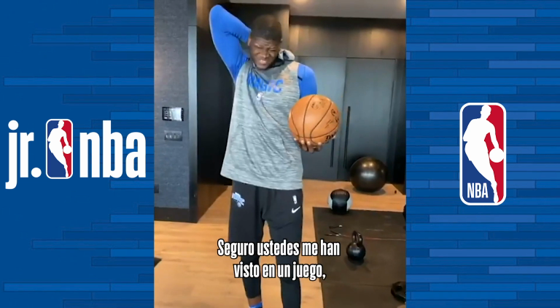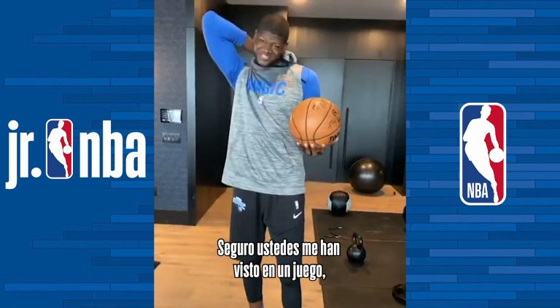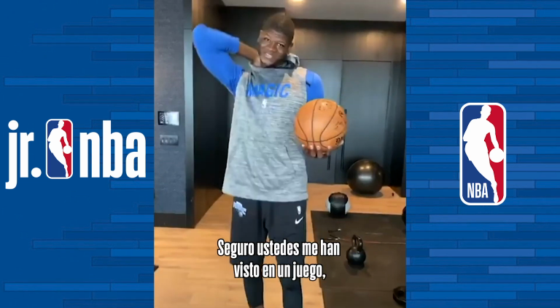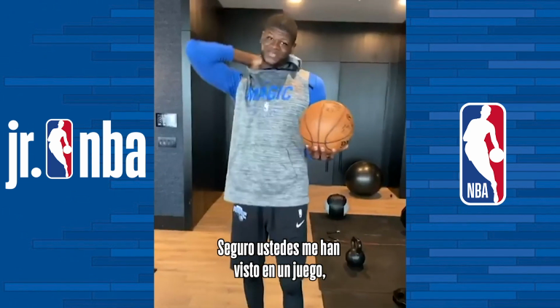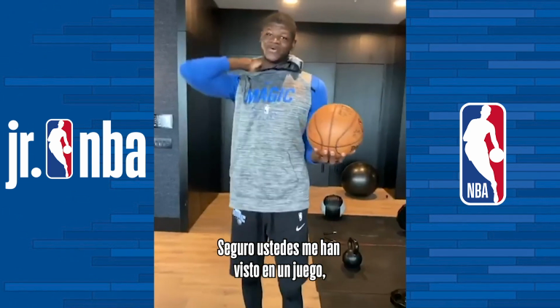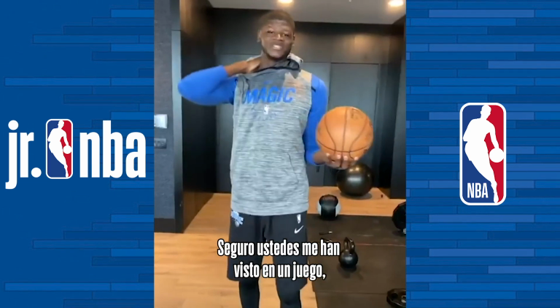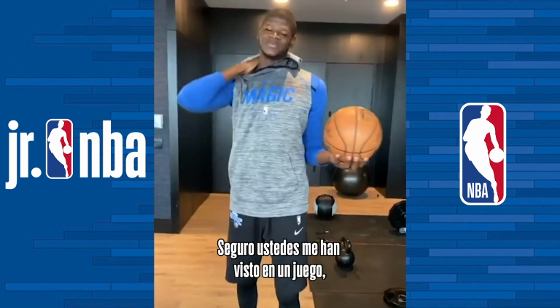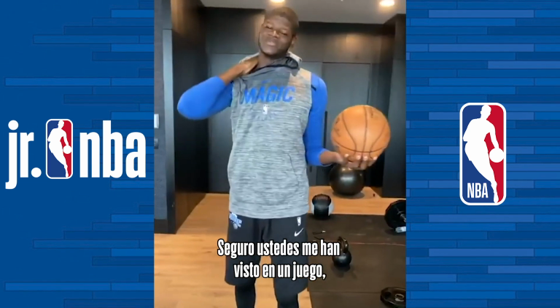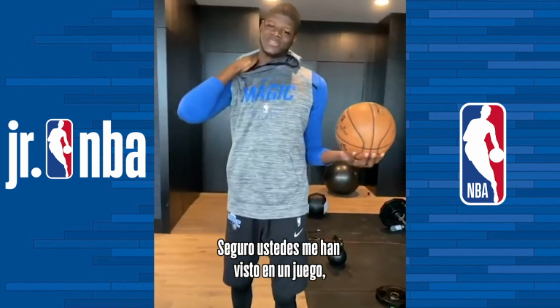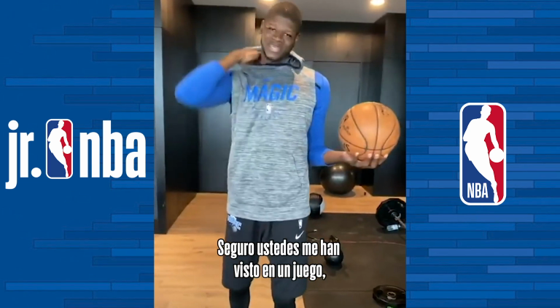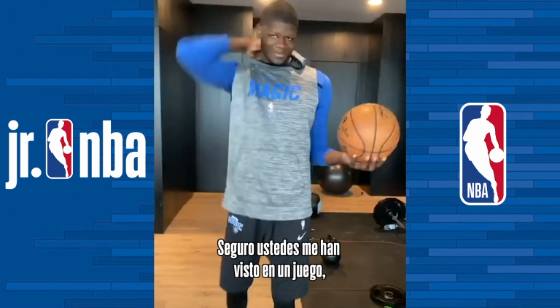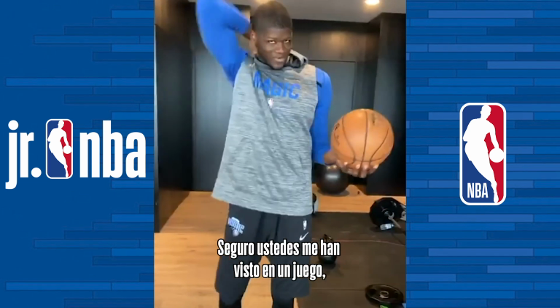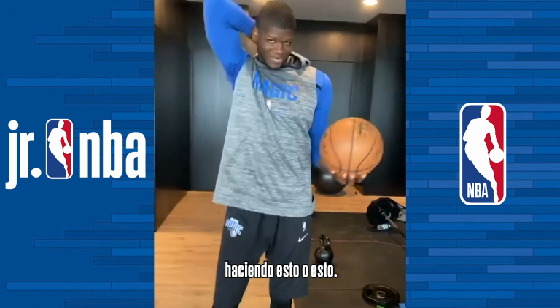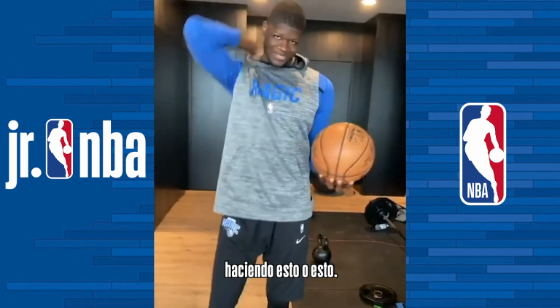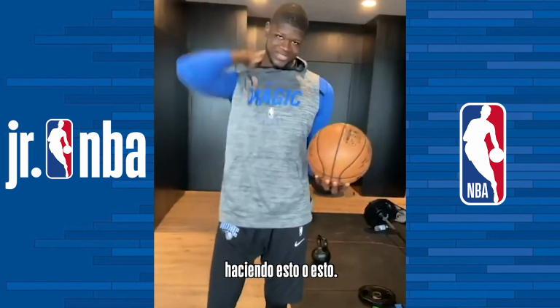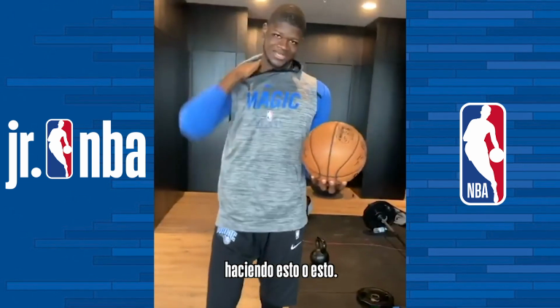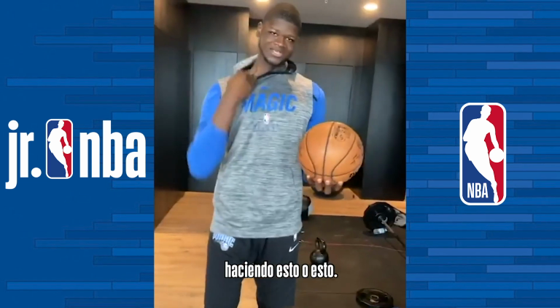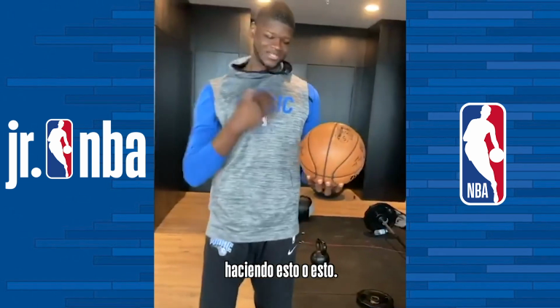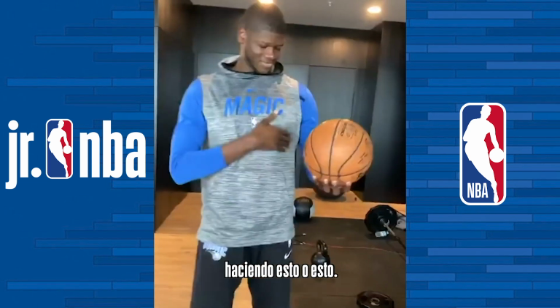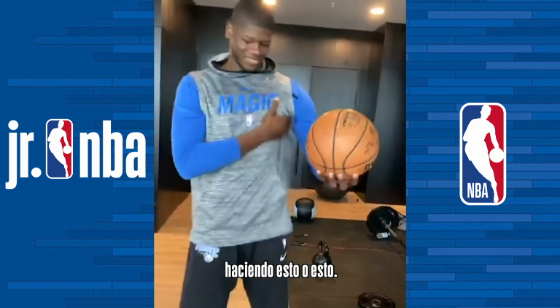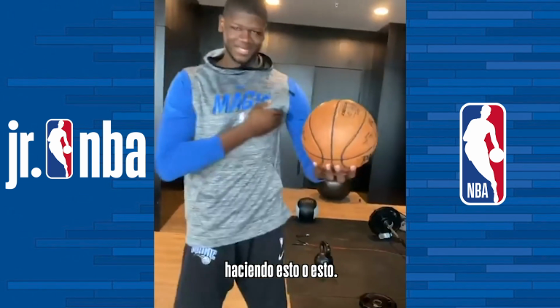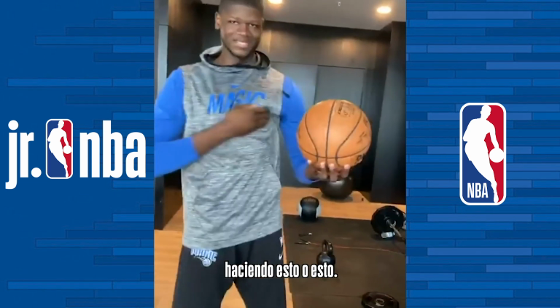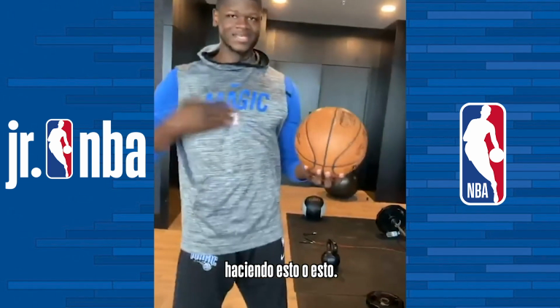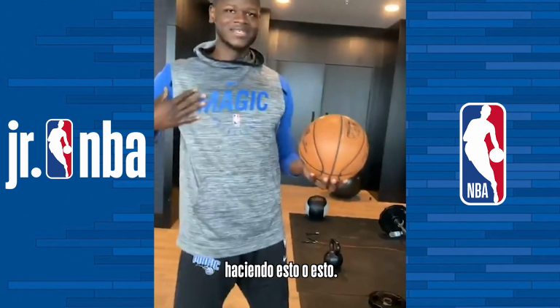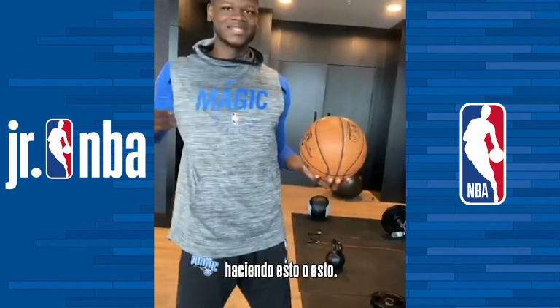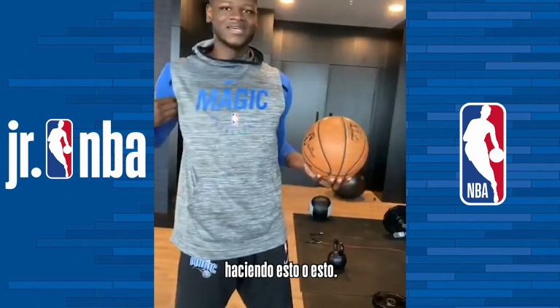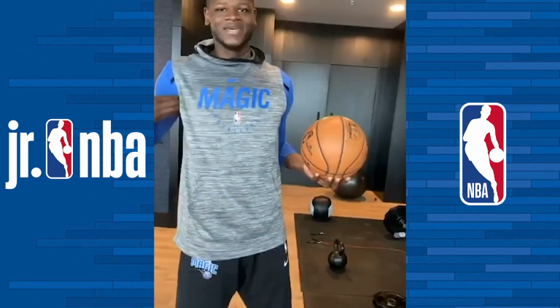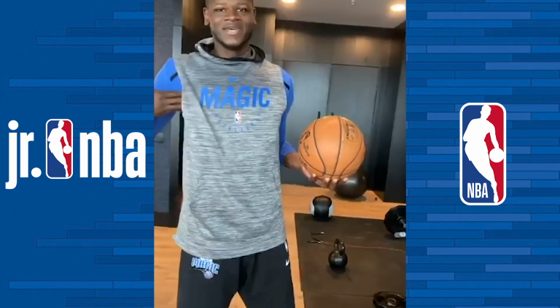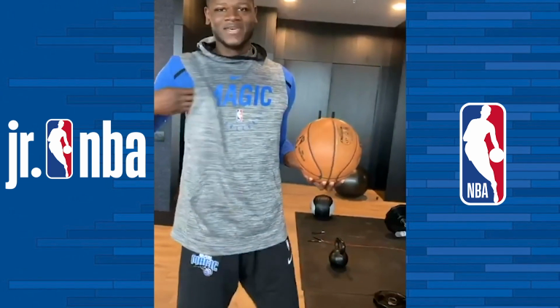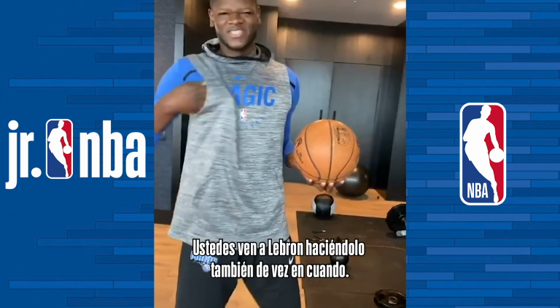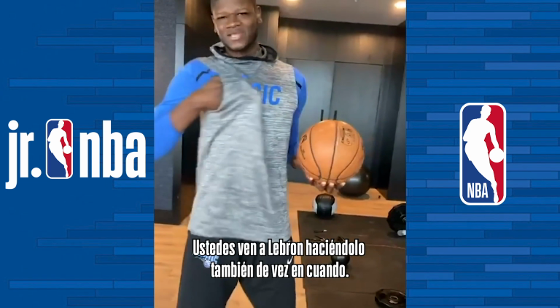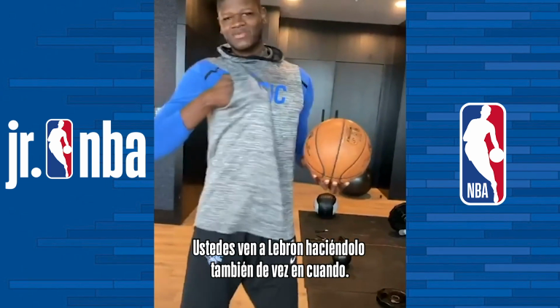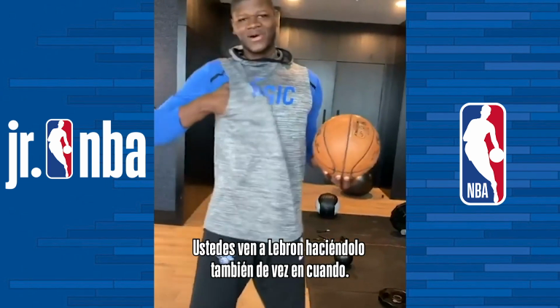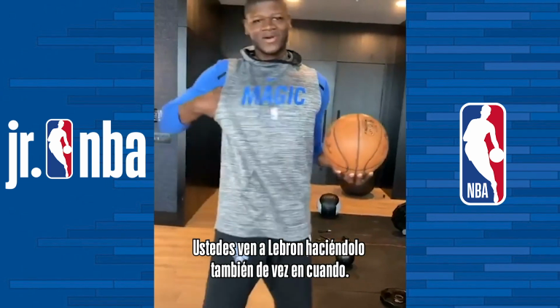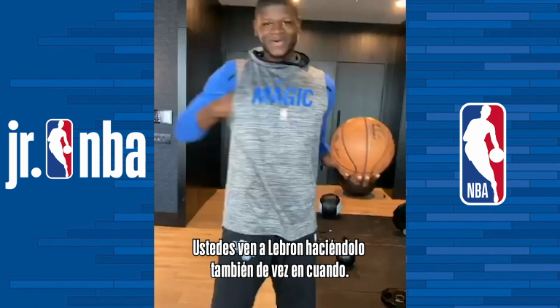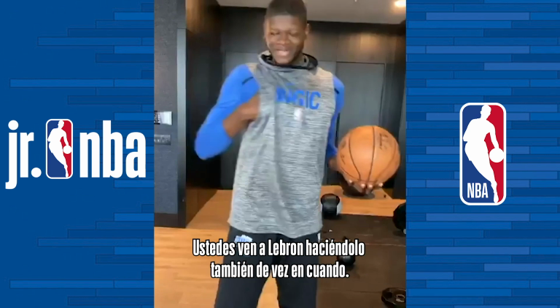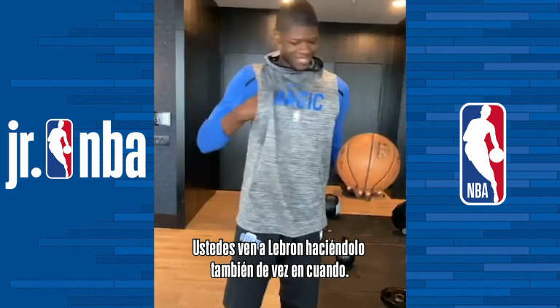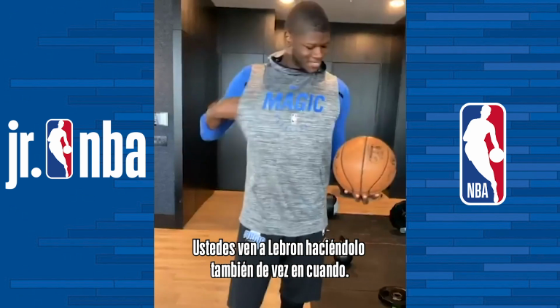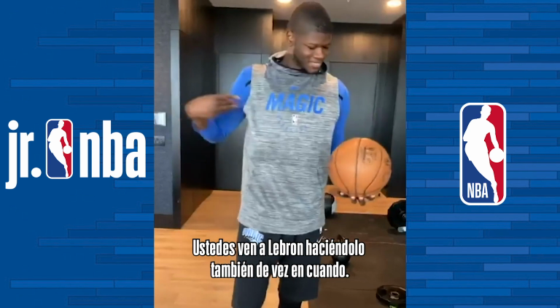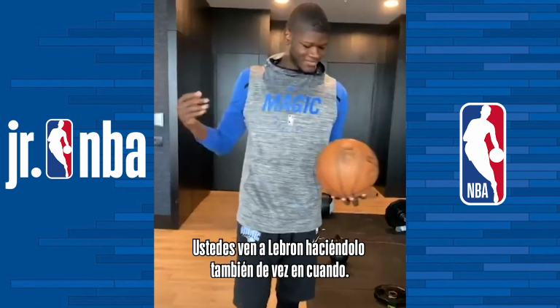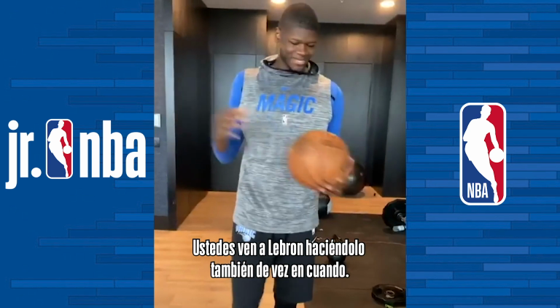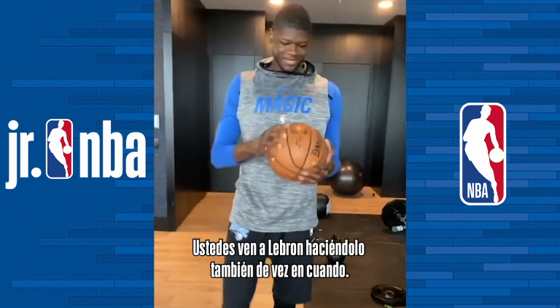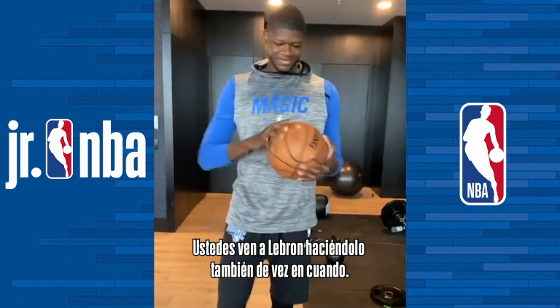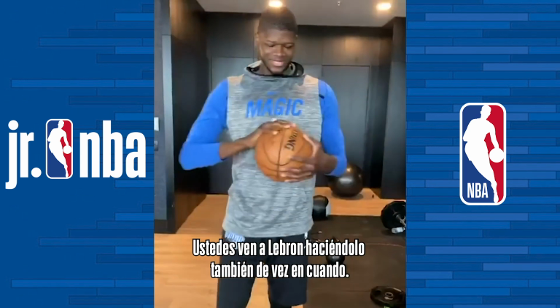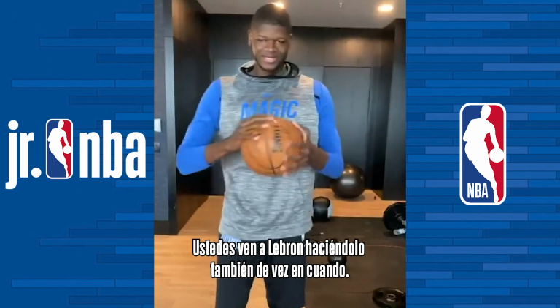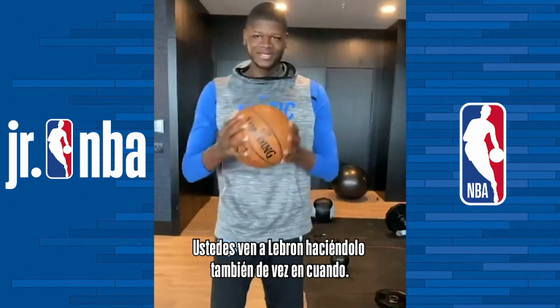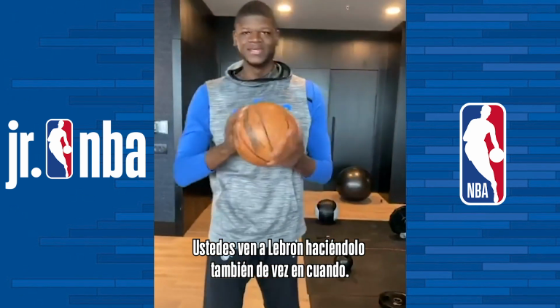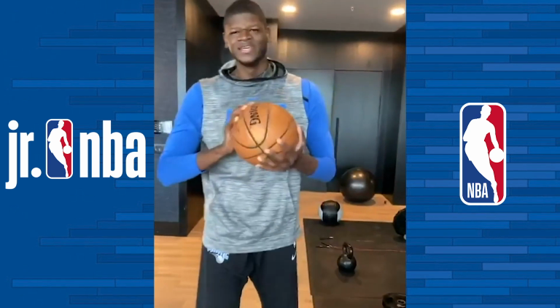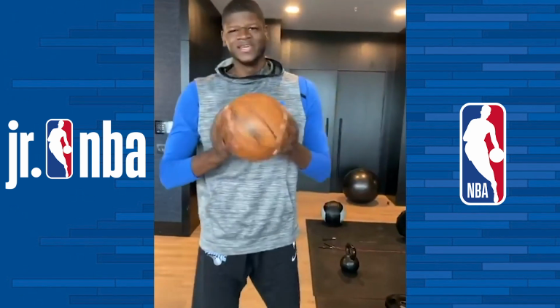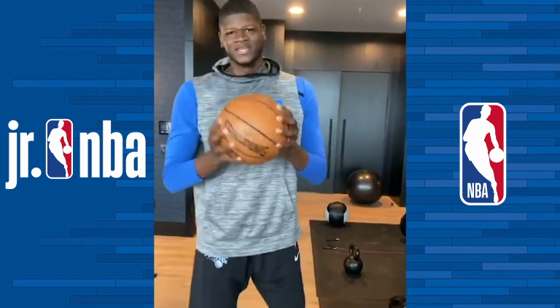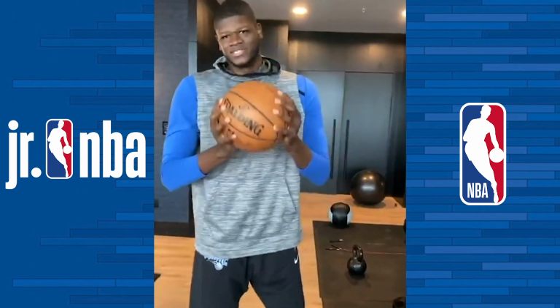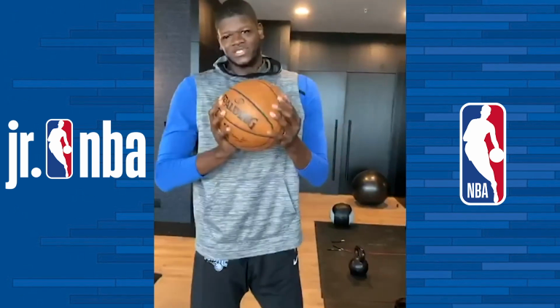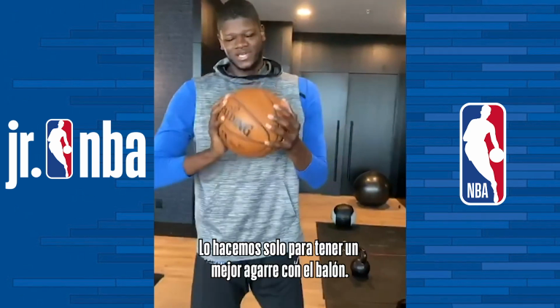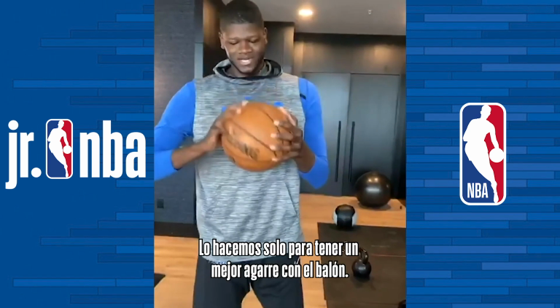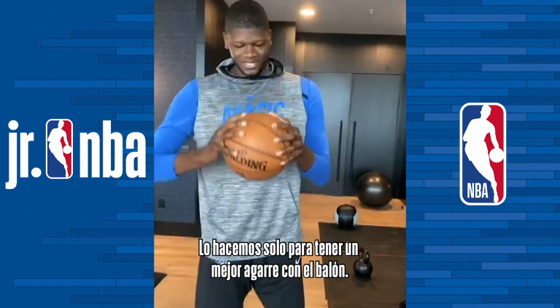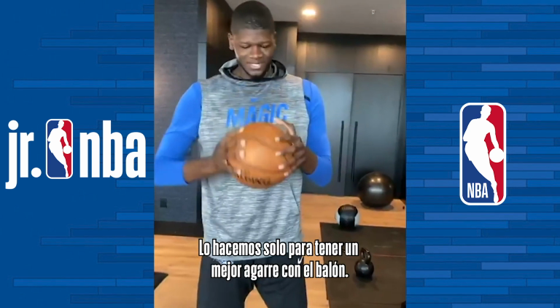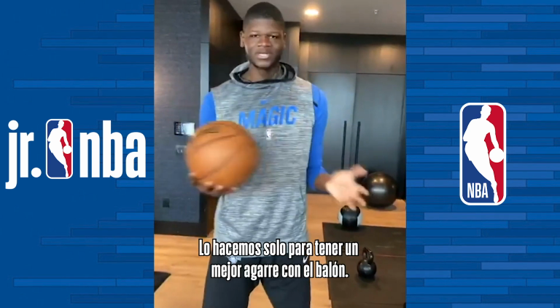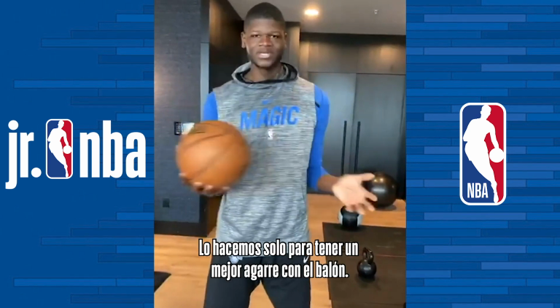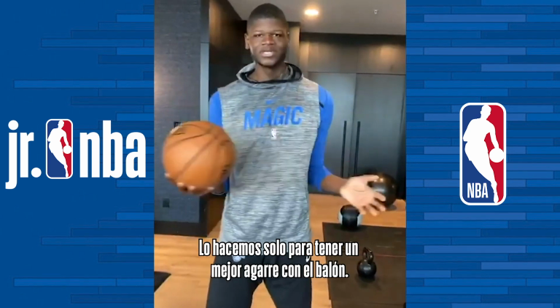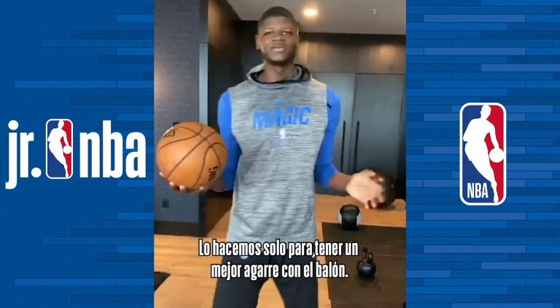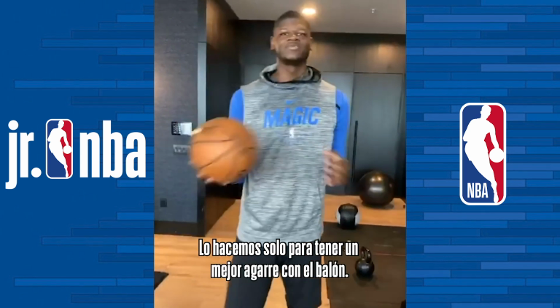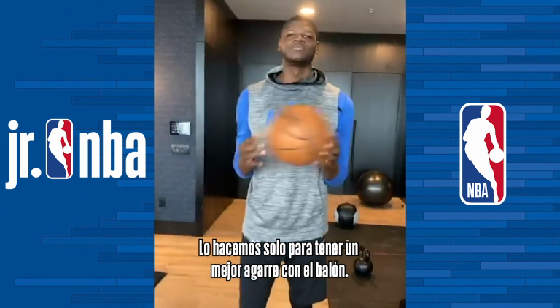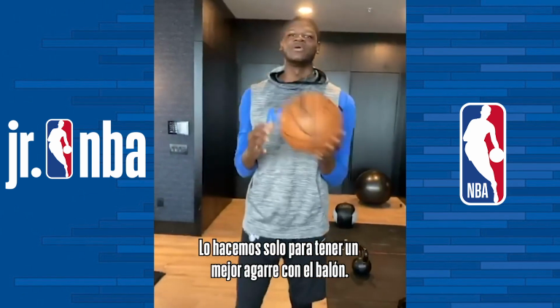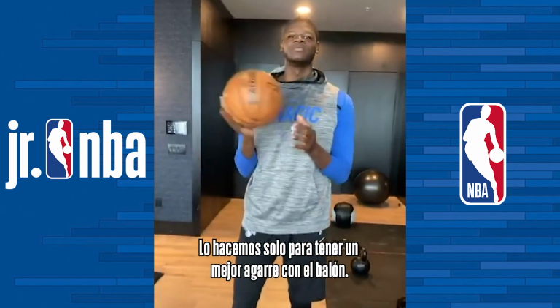One thing — you'll always see me in the game going like this. You'll see LeBron going like this every now and then, just to kind of get a good grip on the ball.